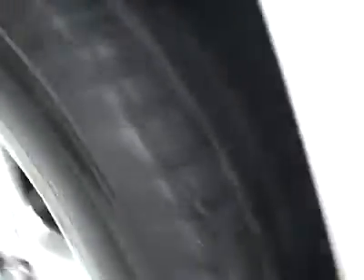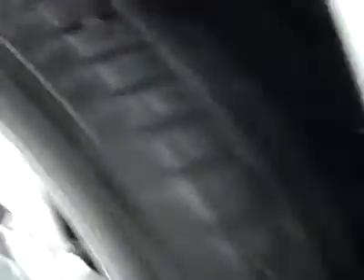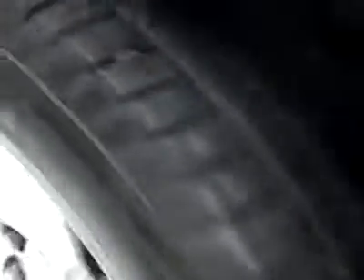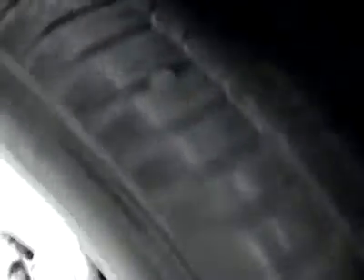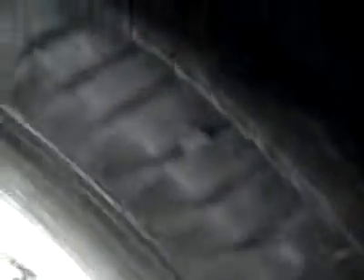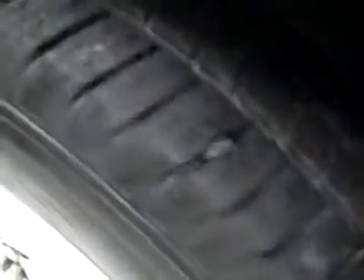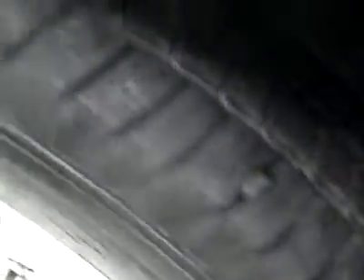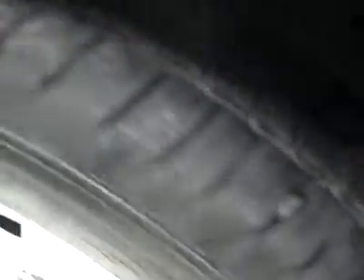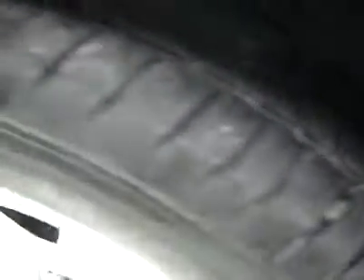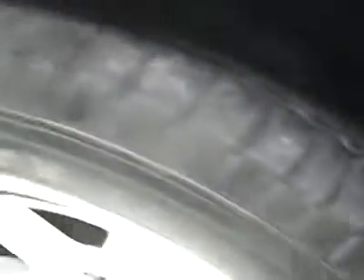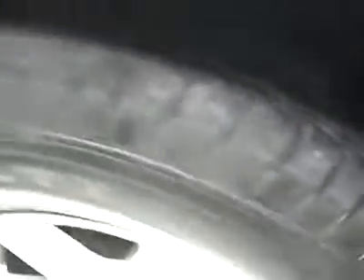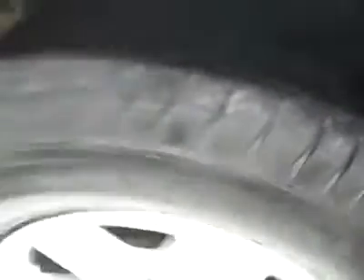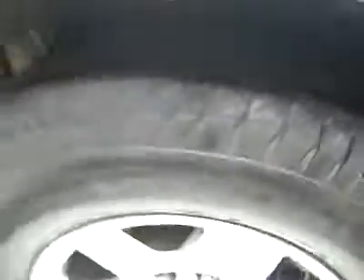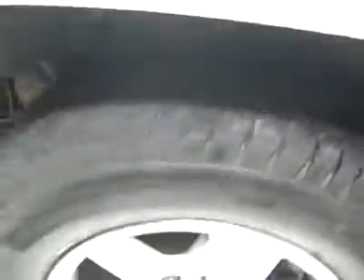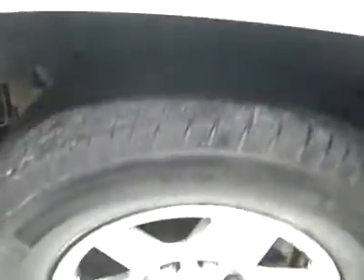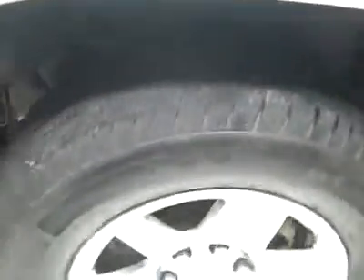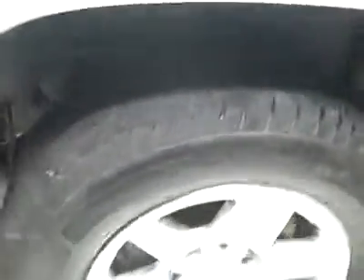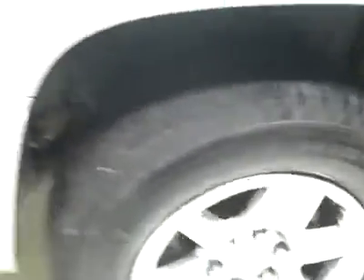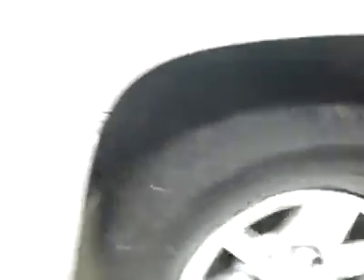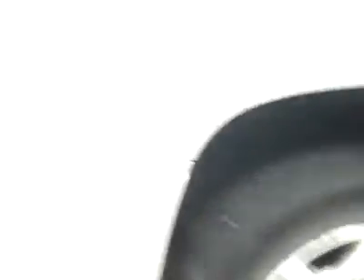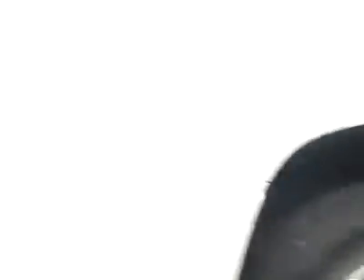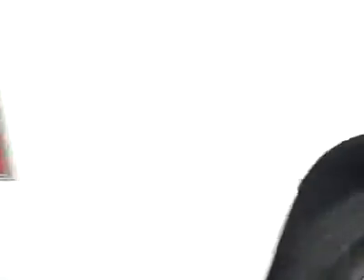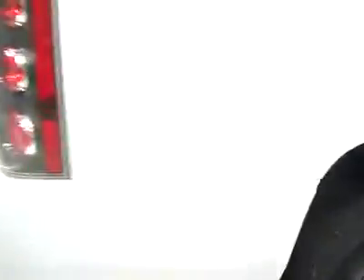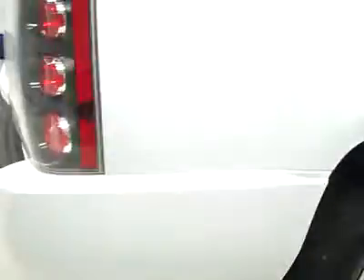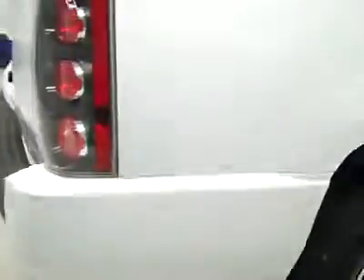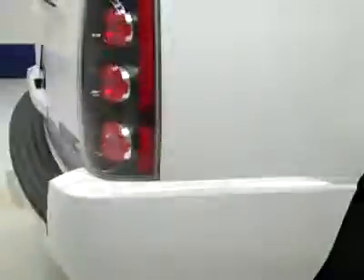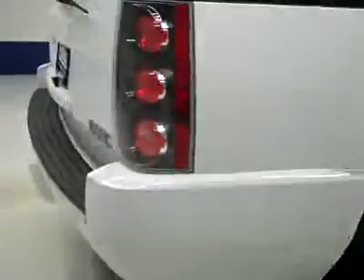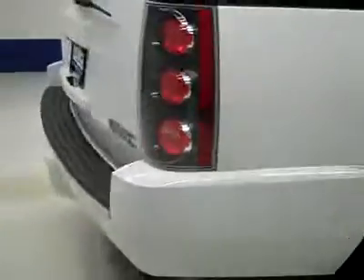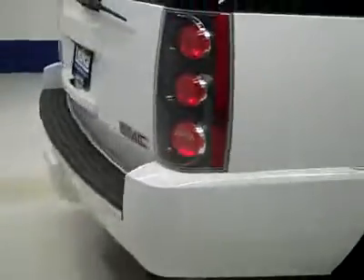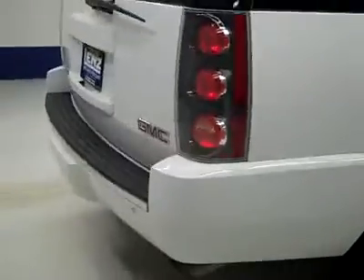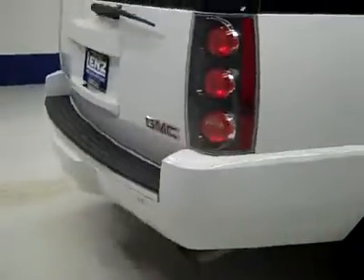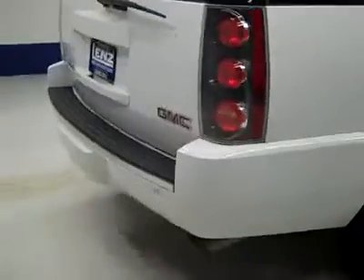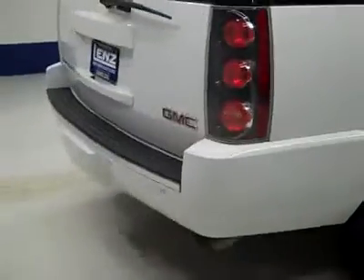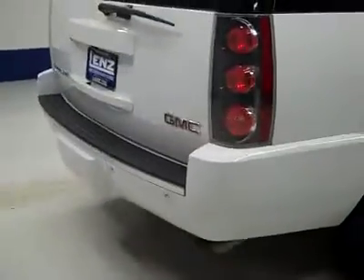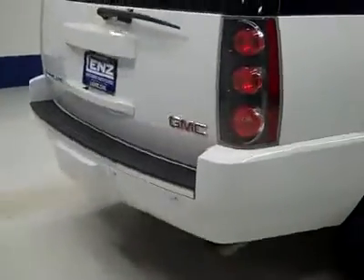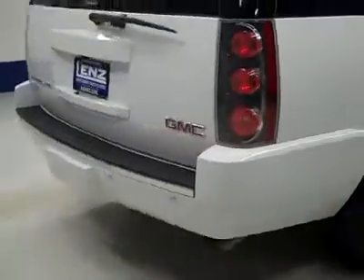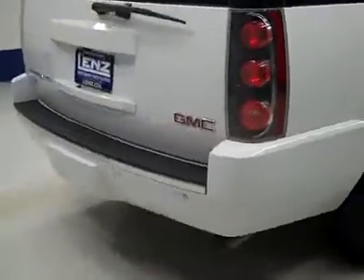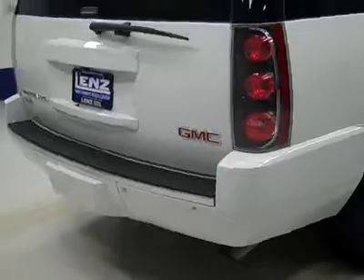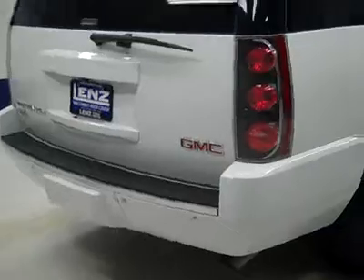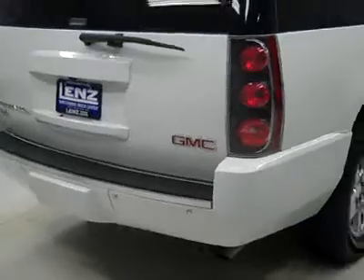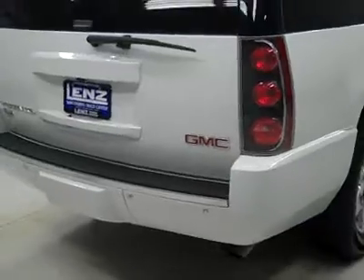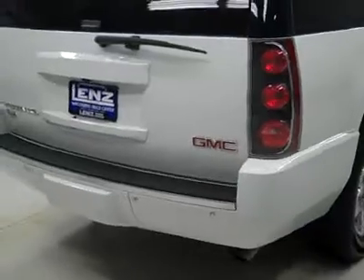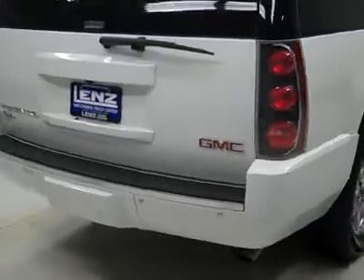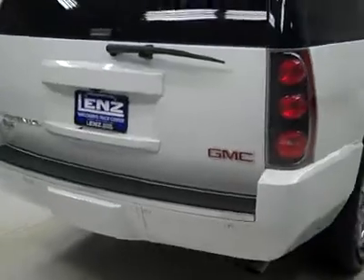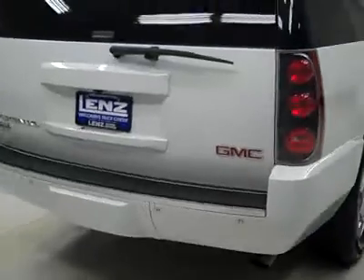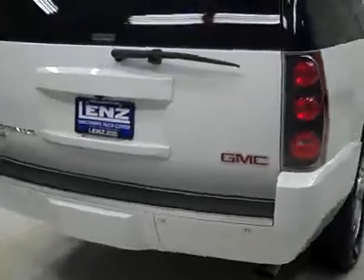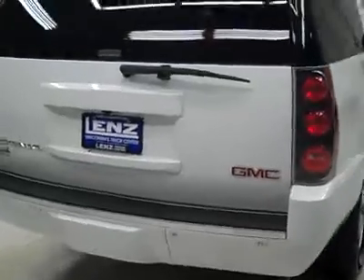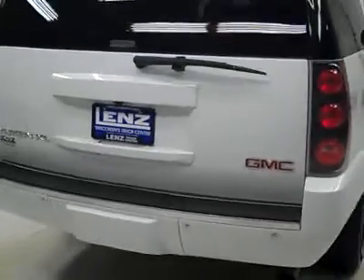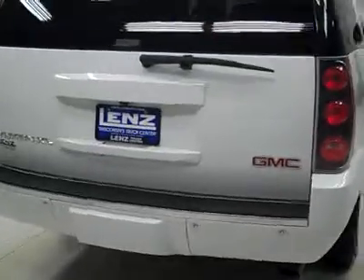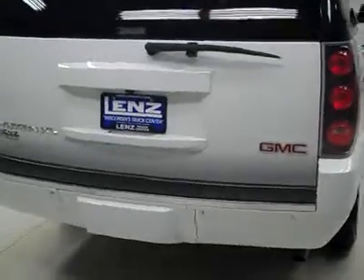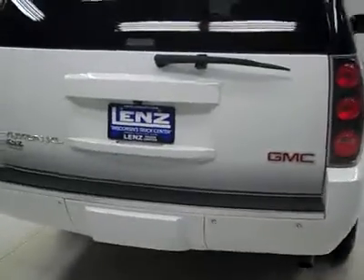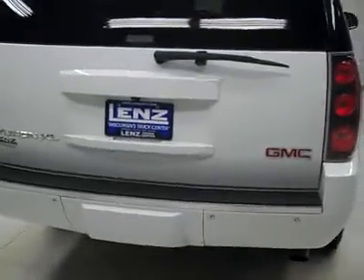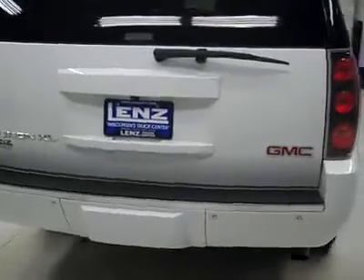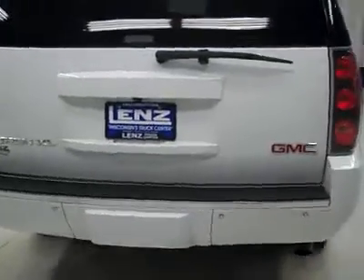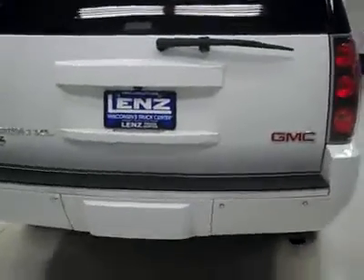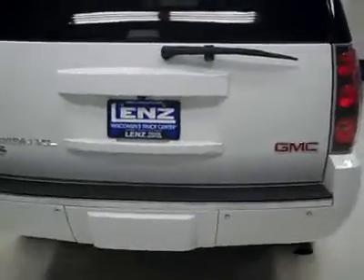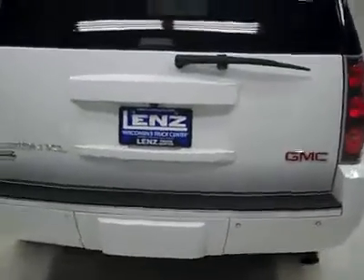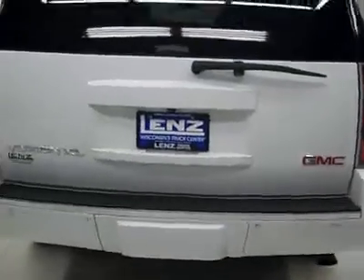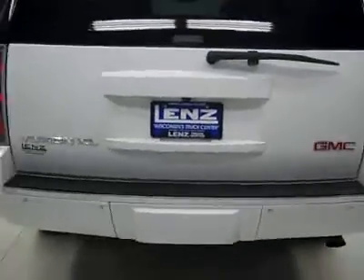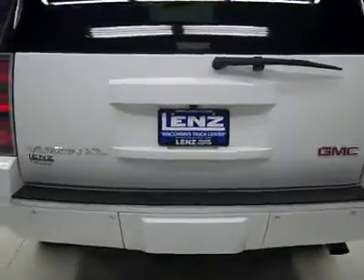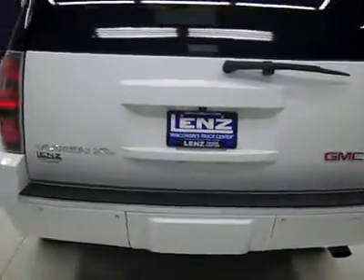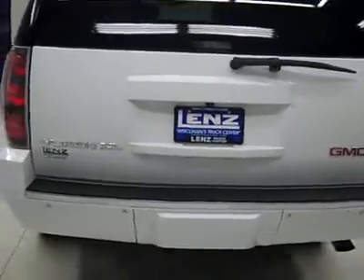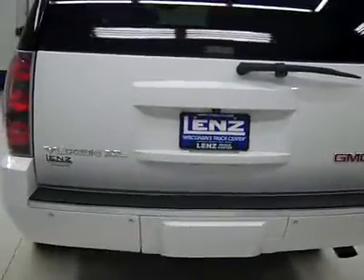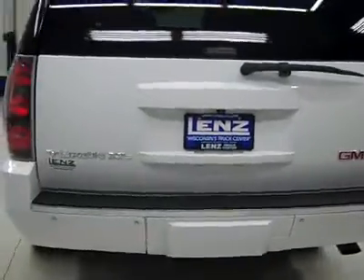Rear tires have 75% of the tread back there too, same as the fronts. Around back, the rear bumper and hatch are in great shape too.